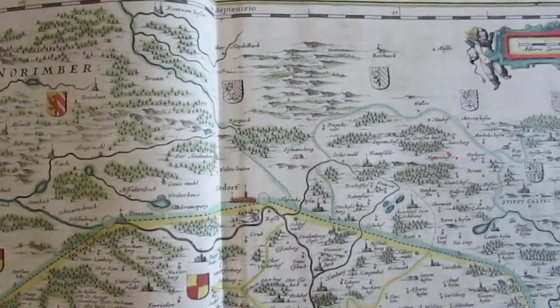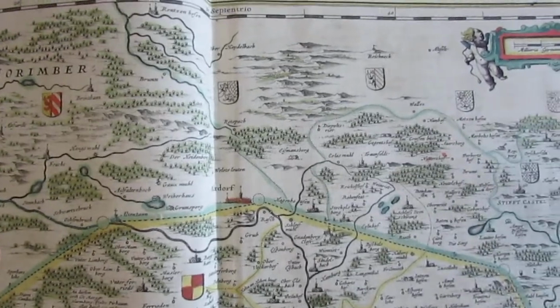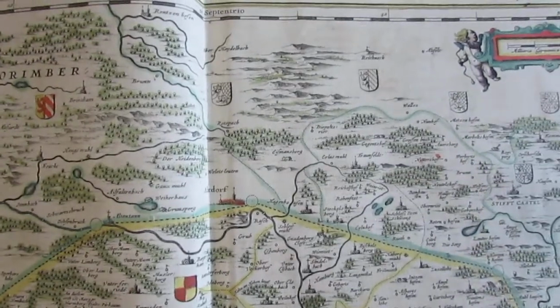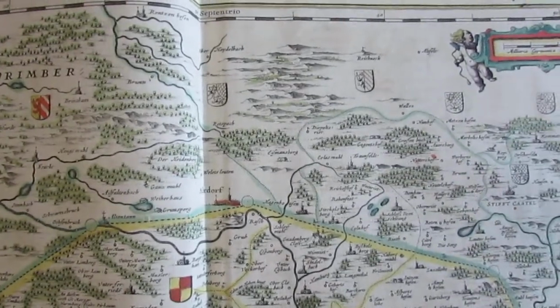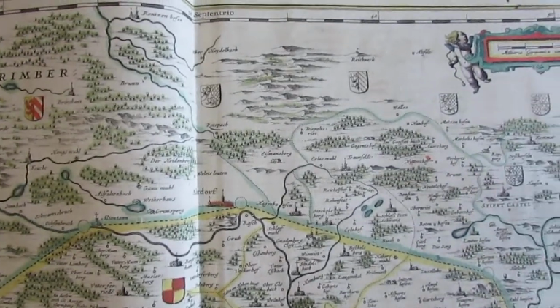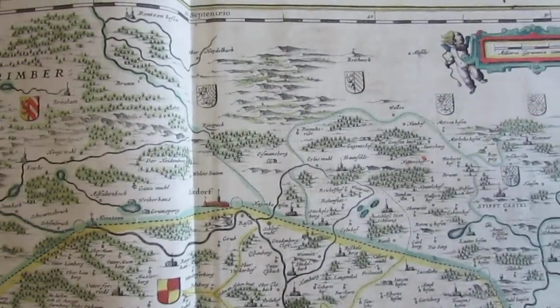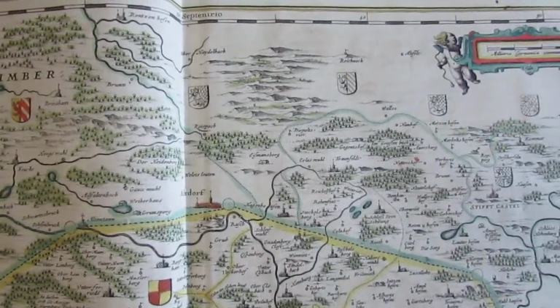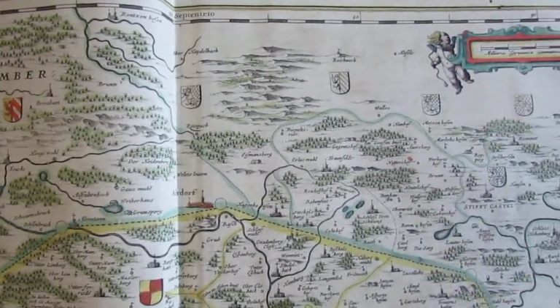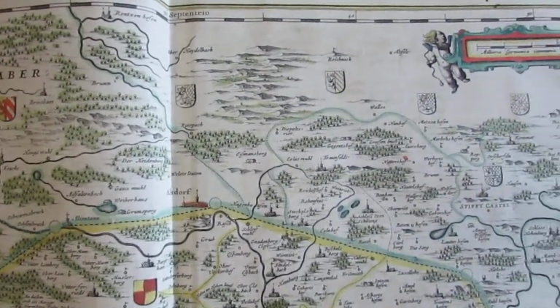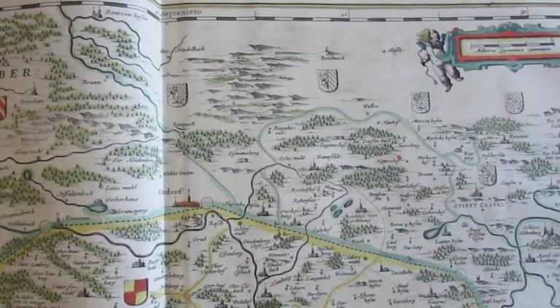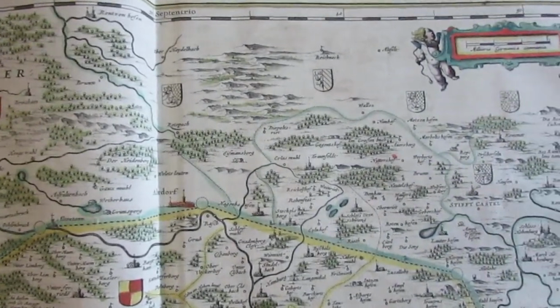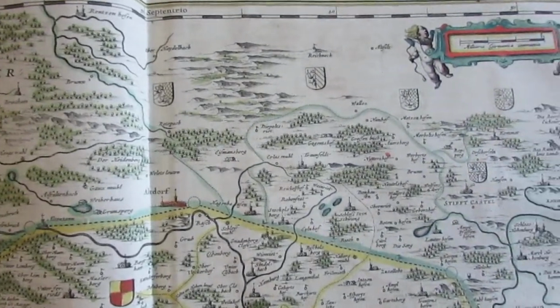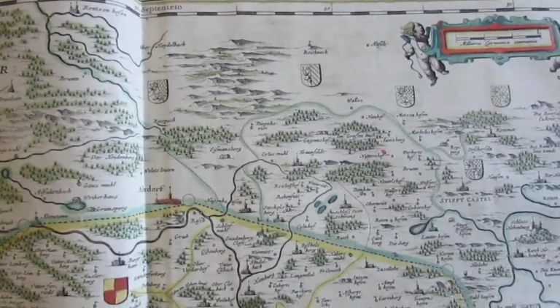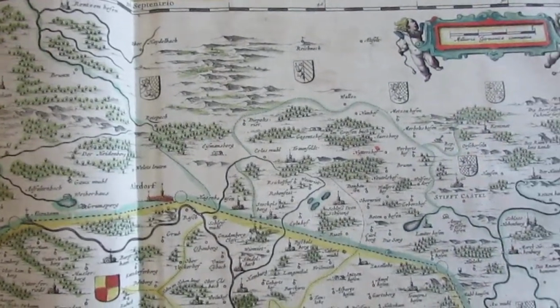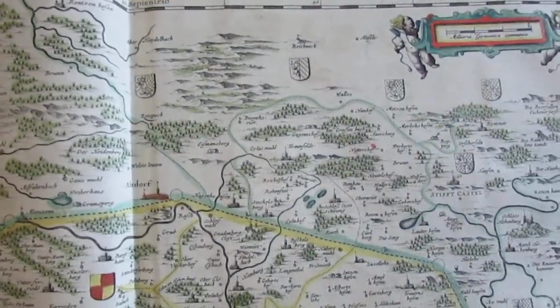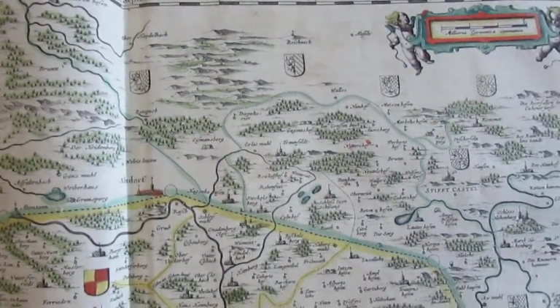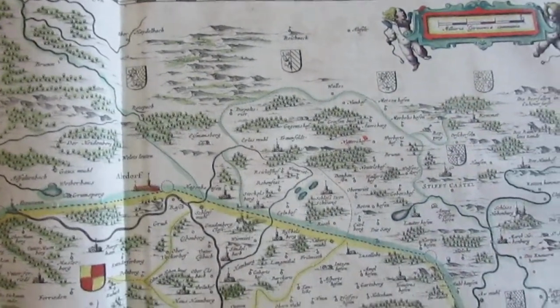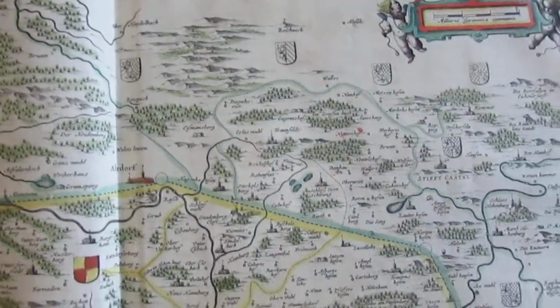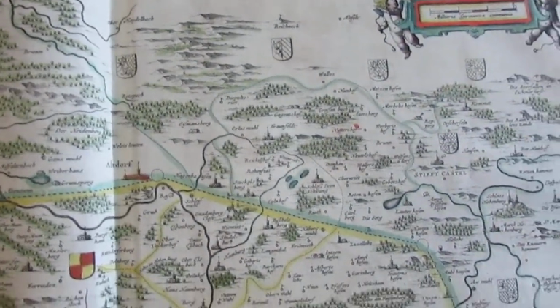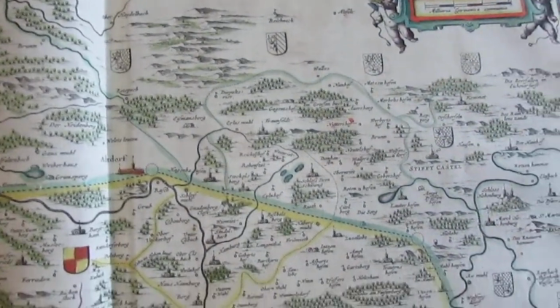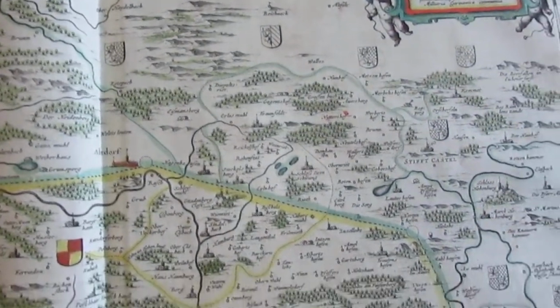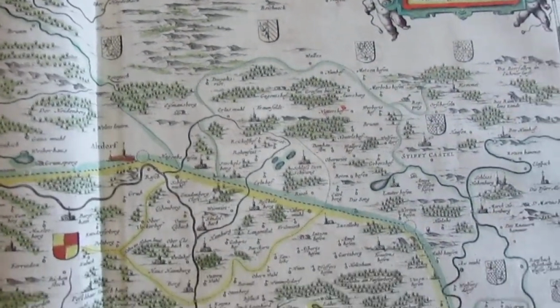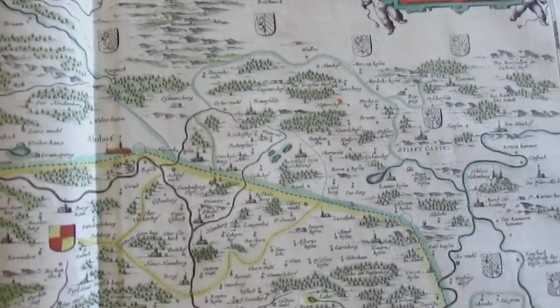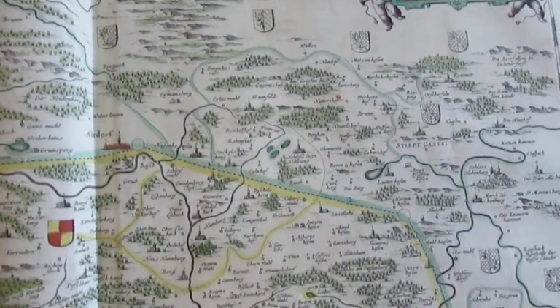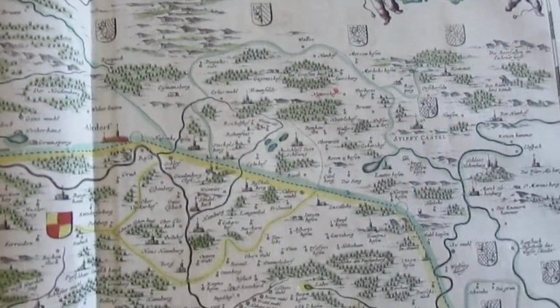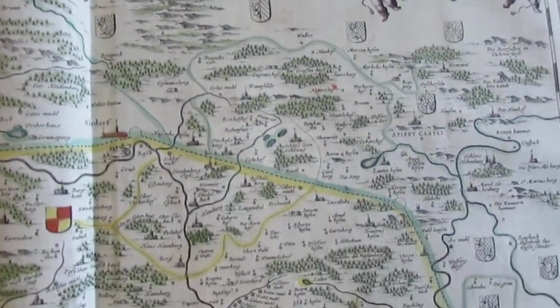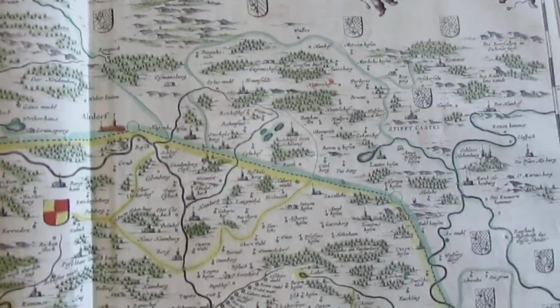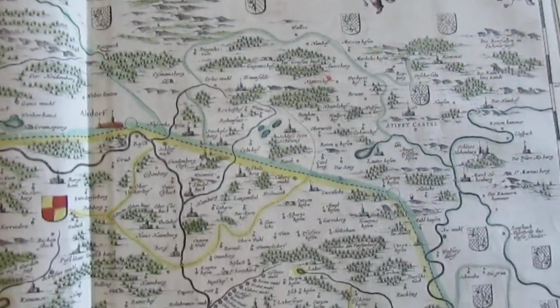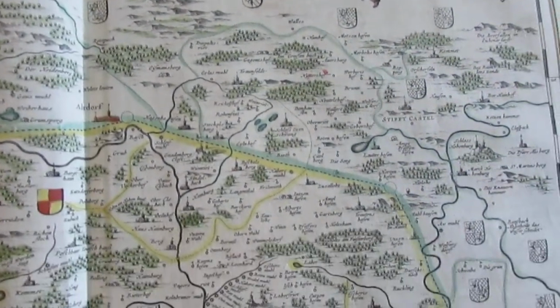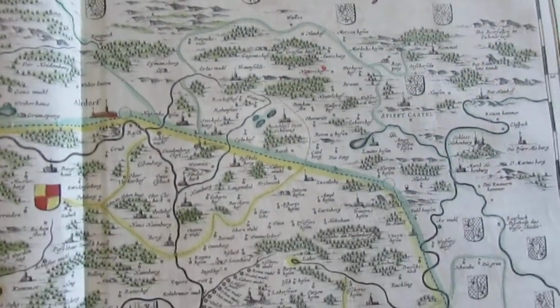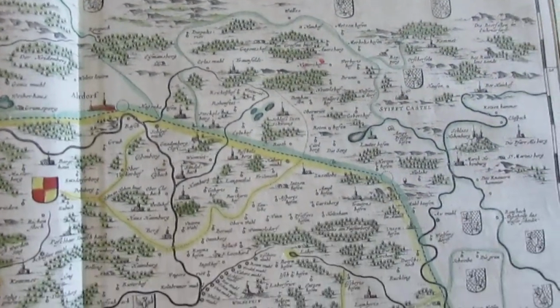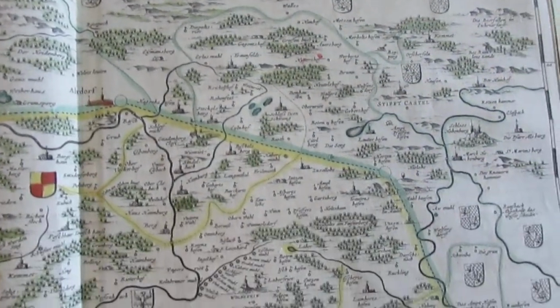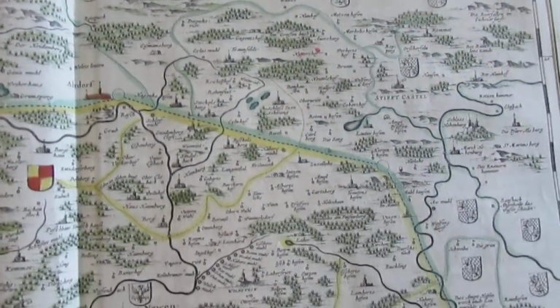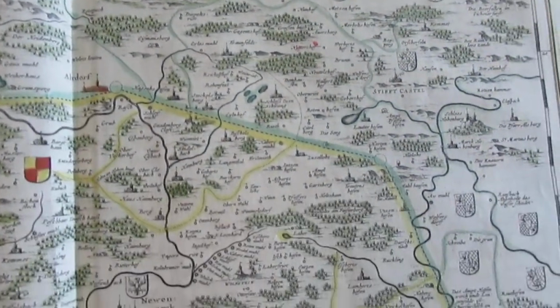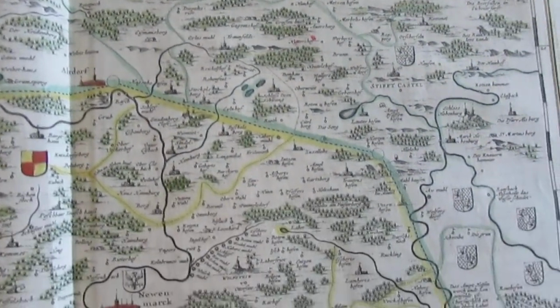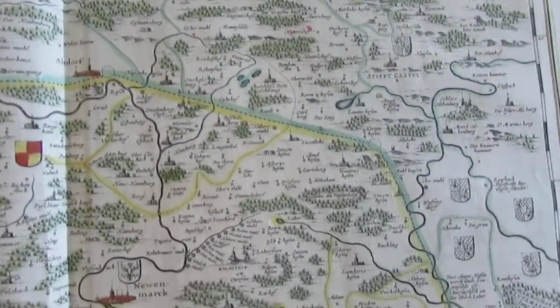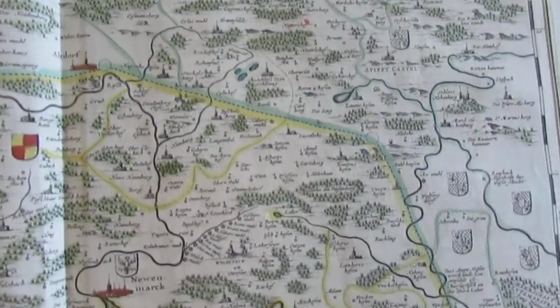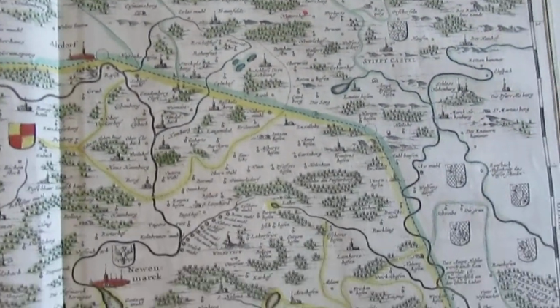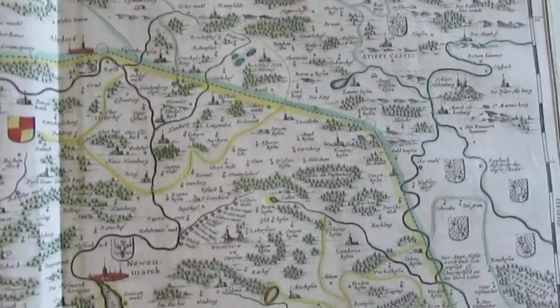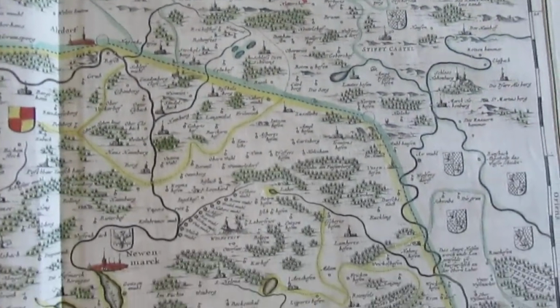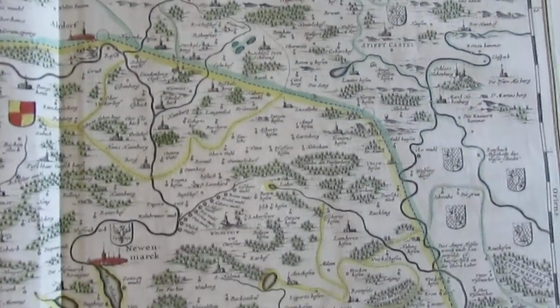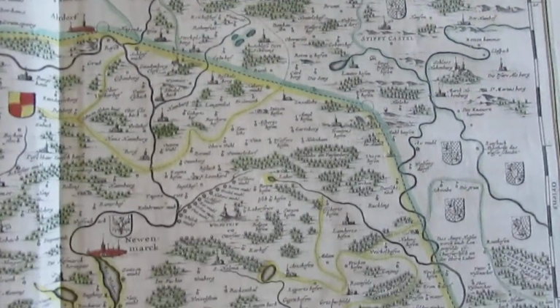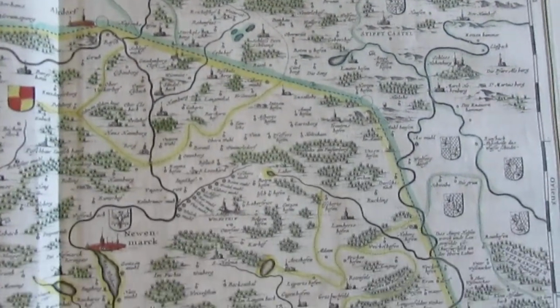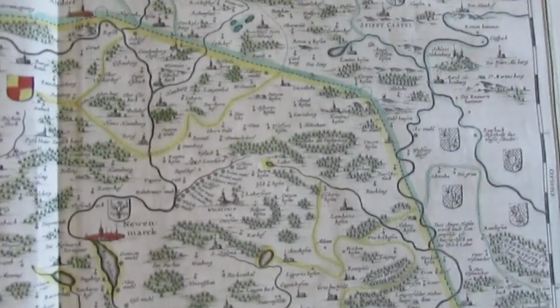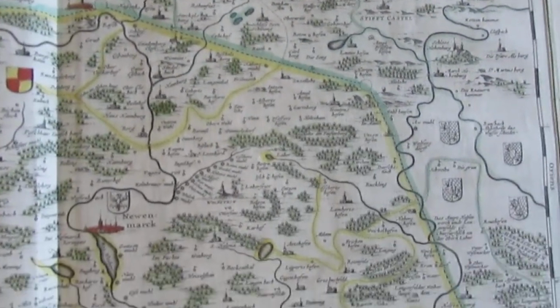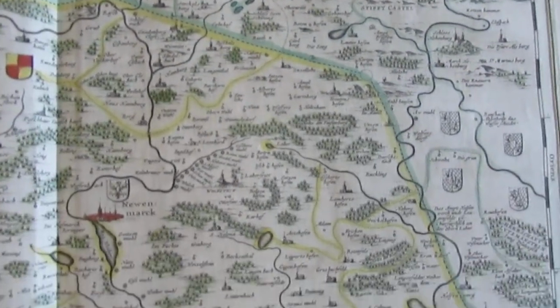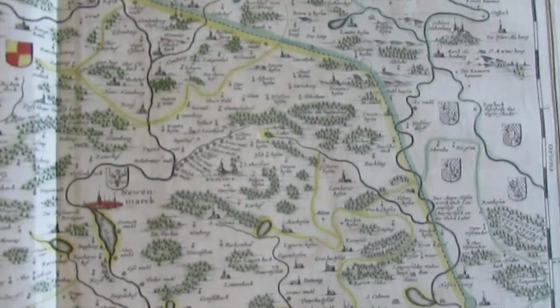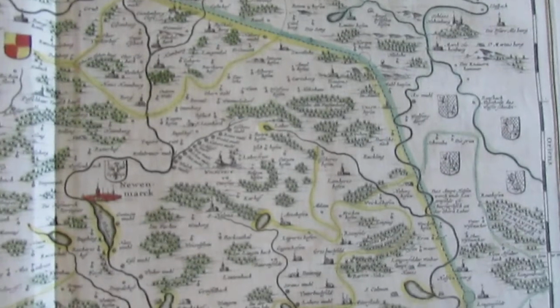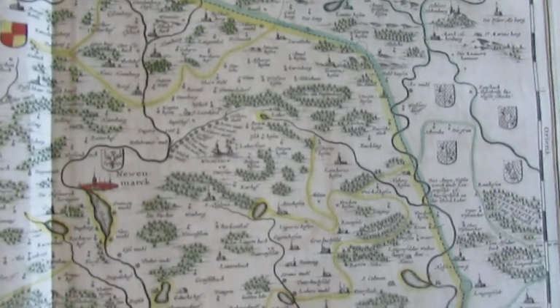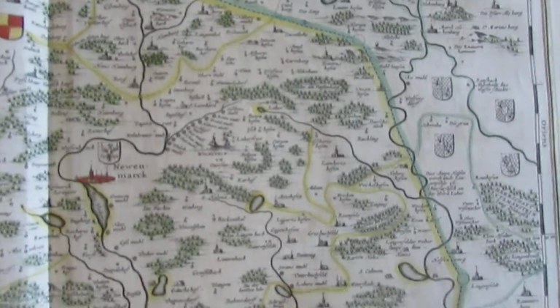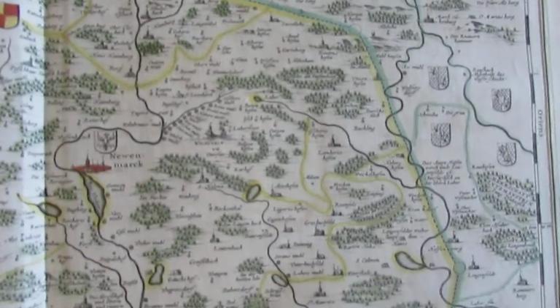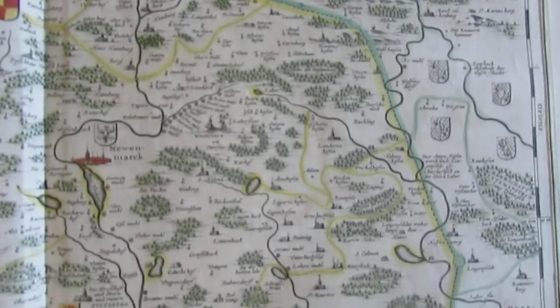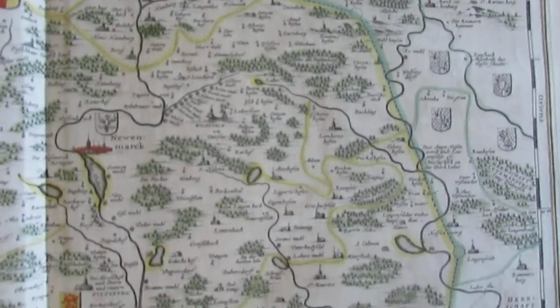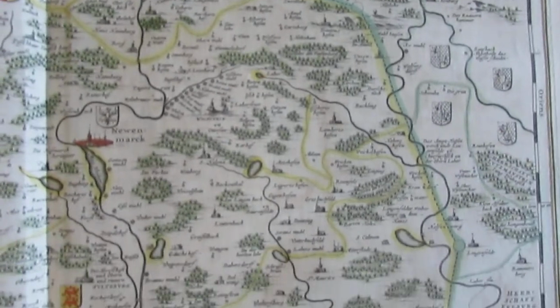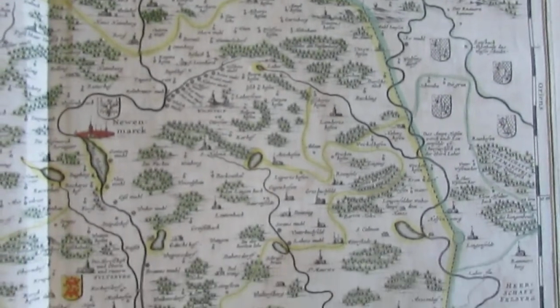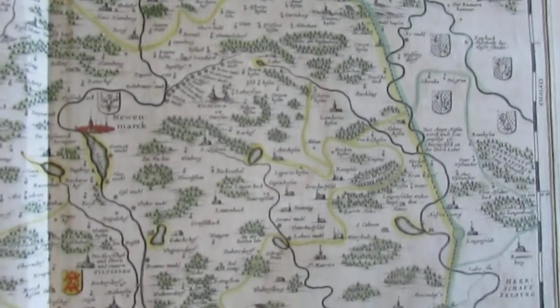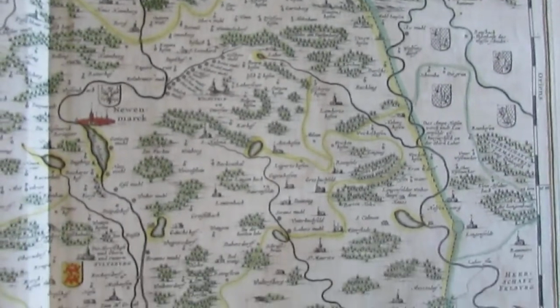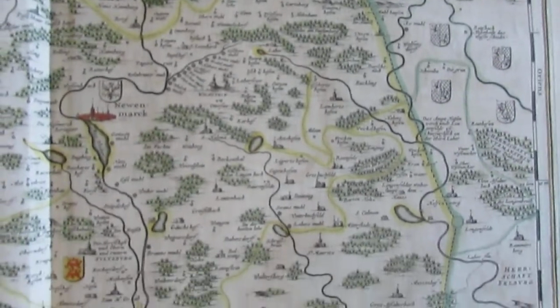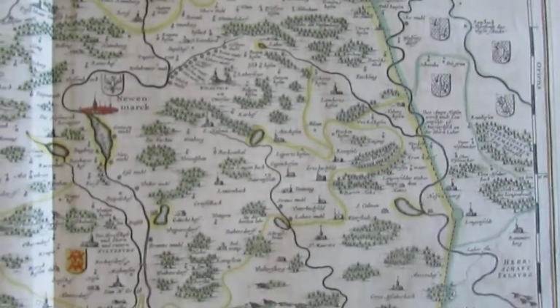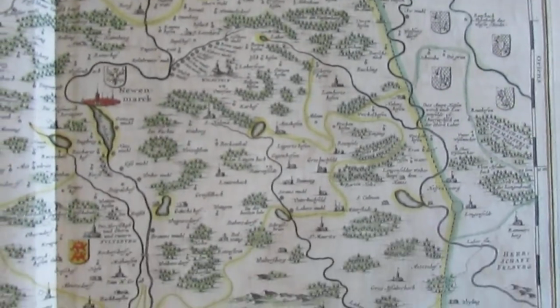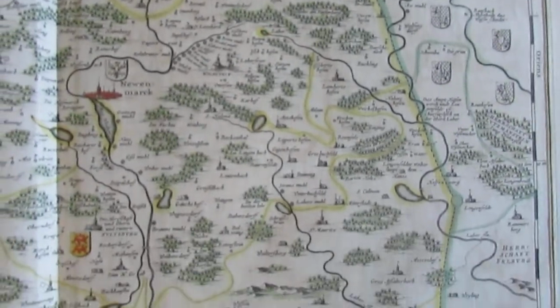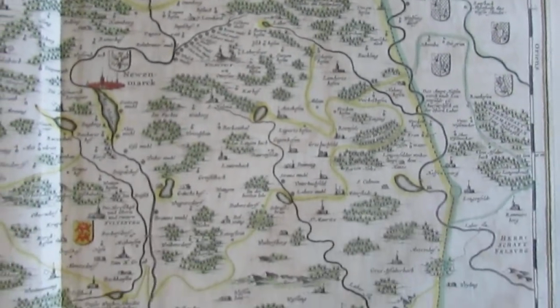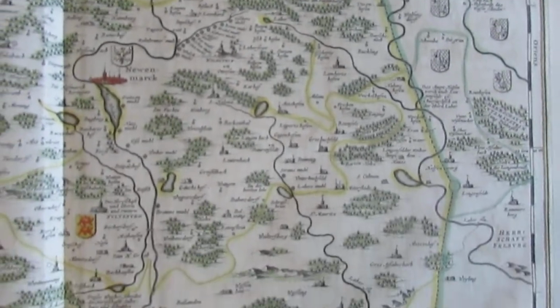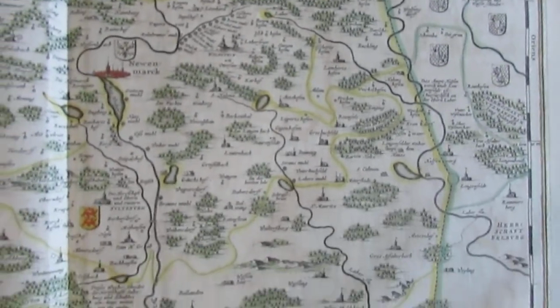This attractive map is available now online from me, Brian DiMambro.